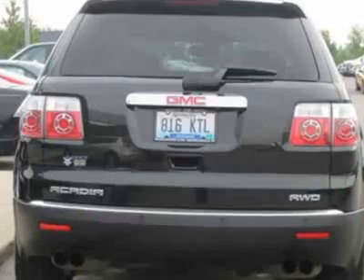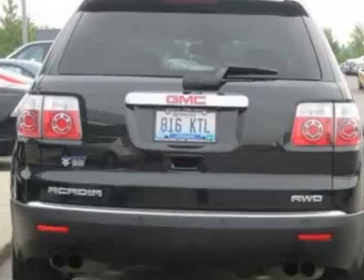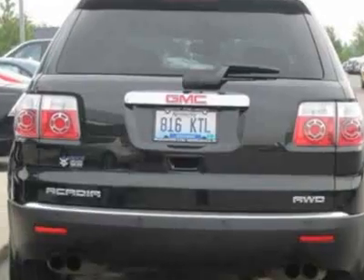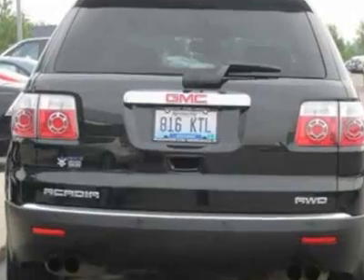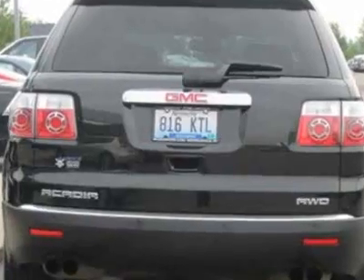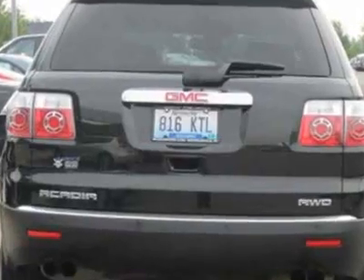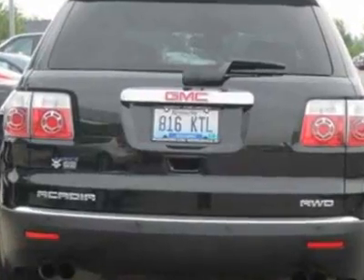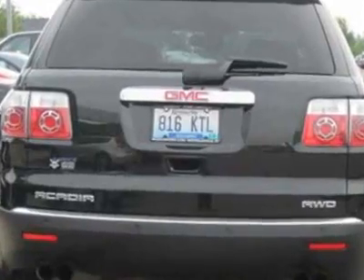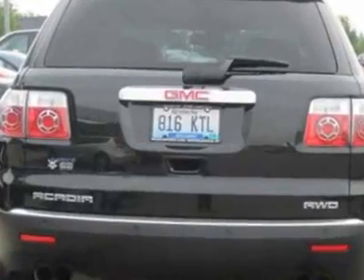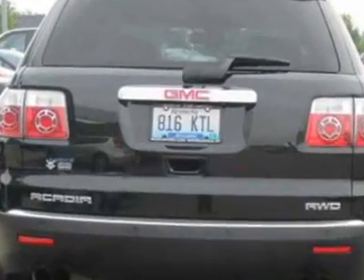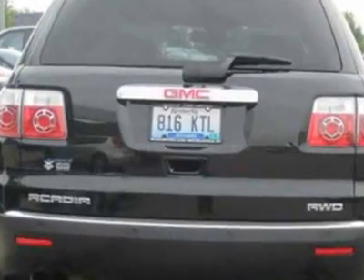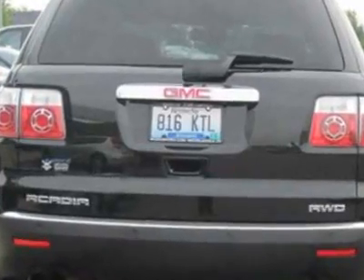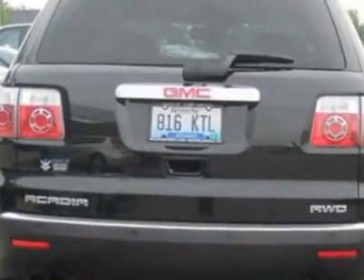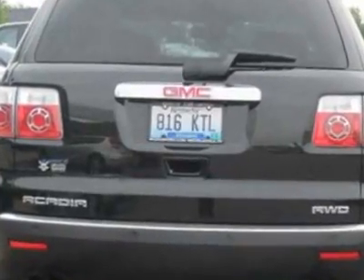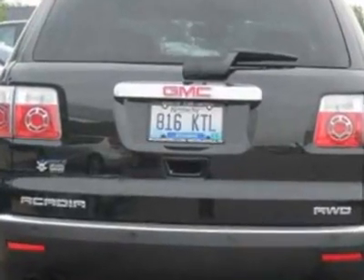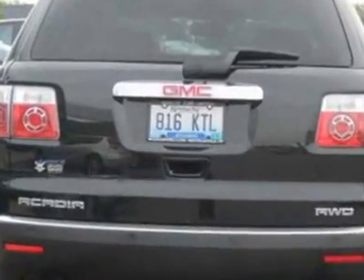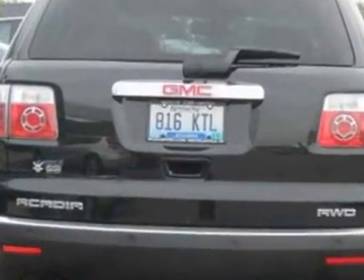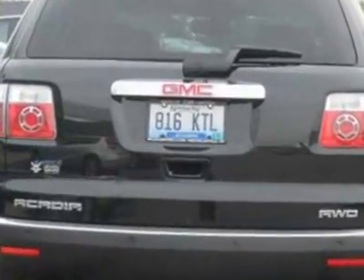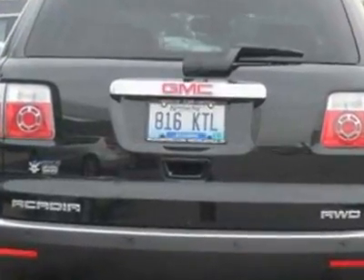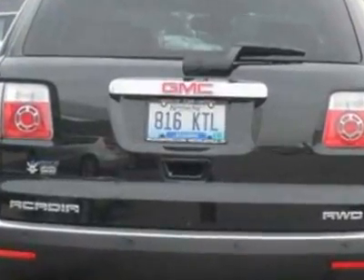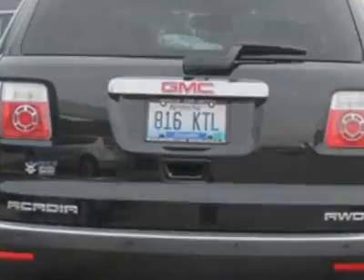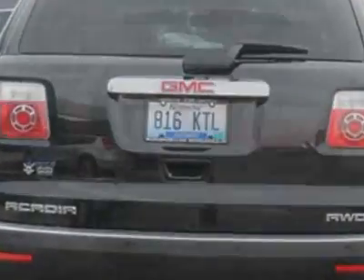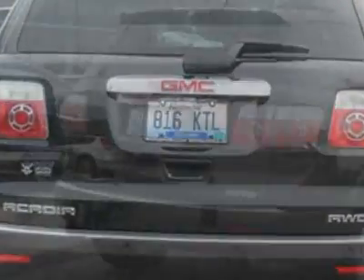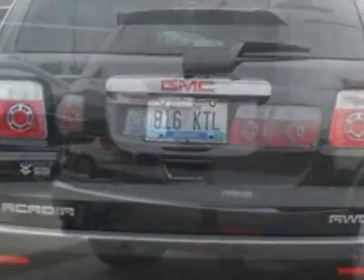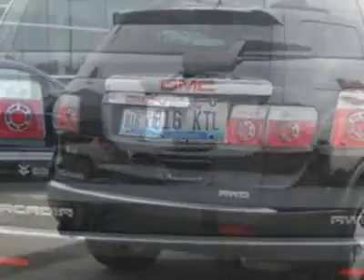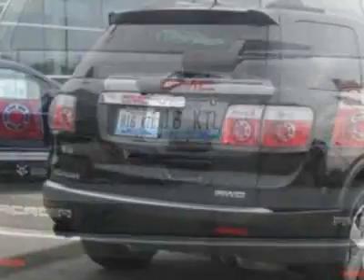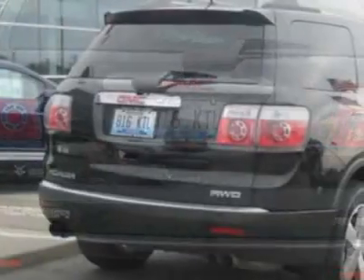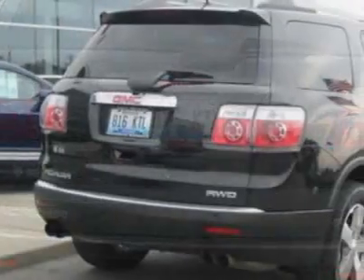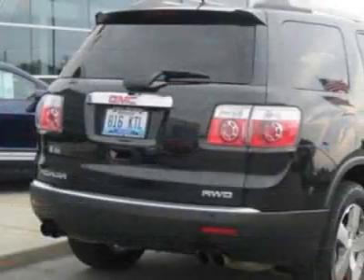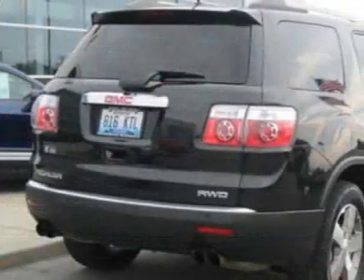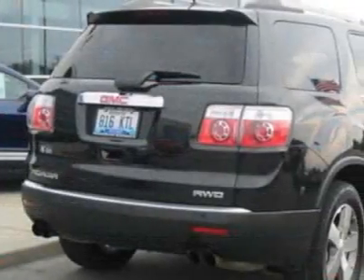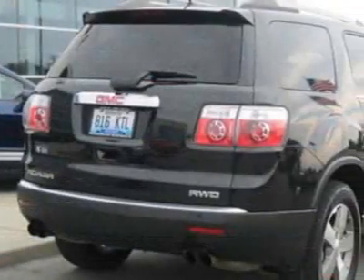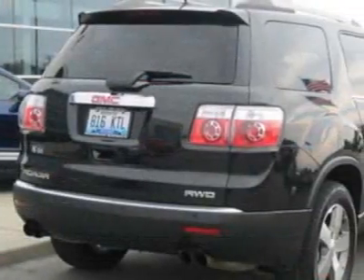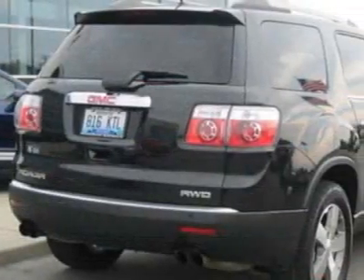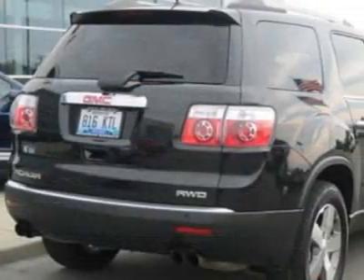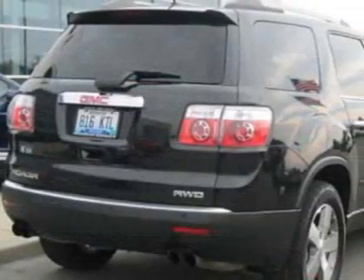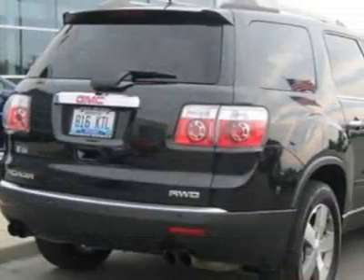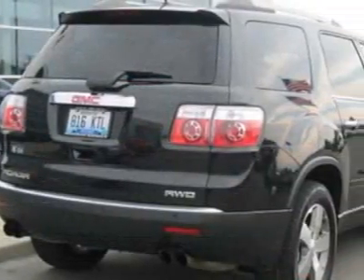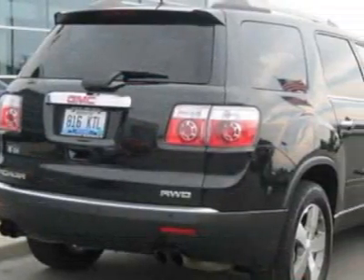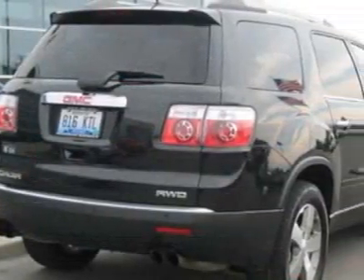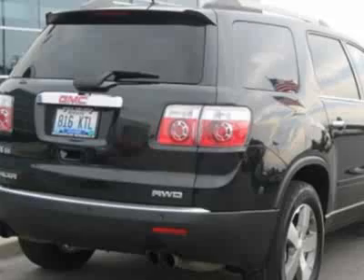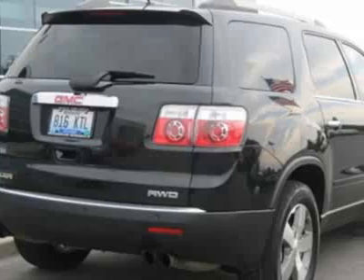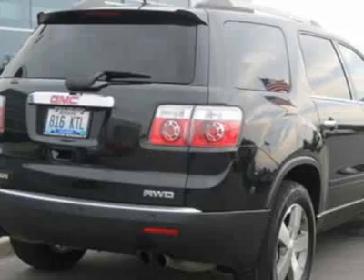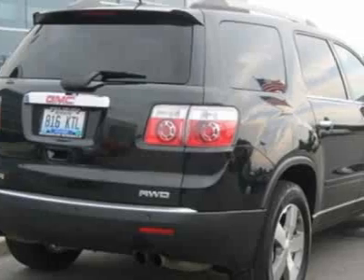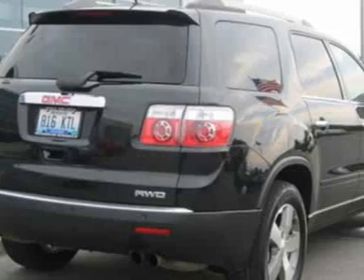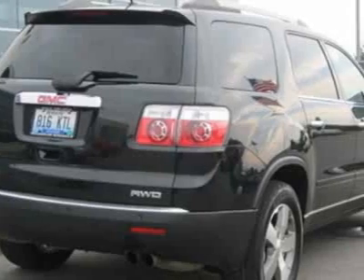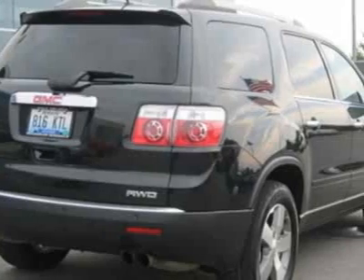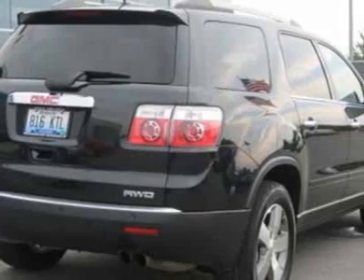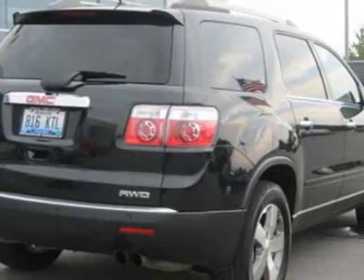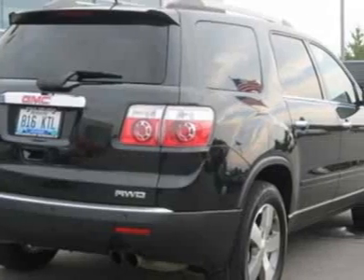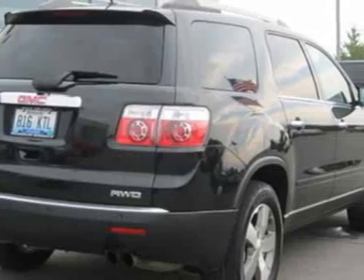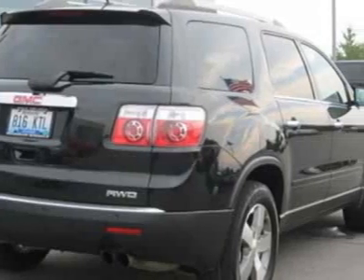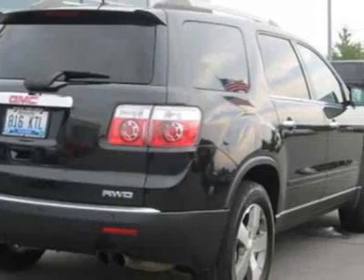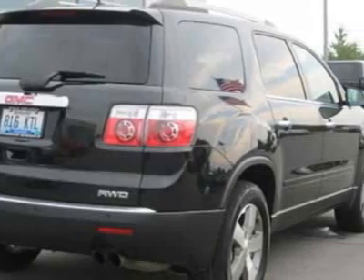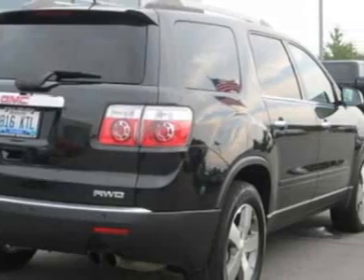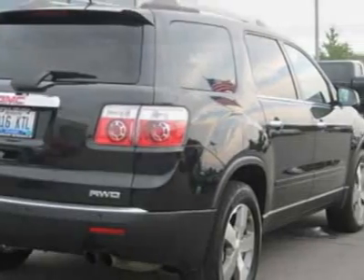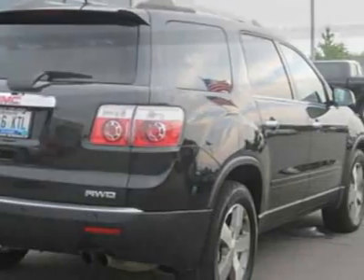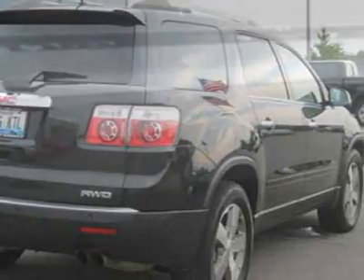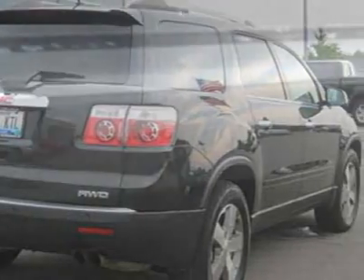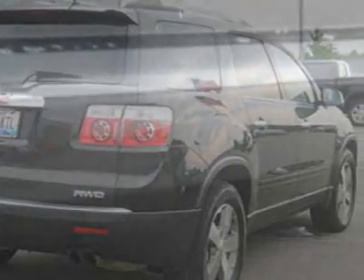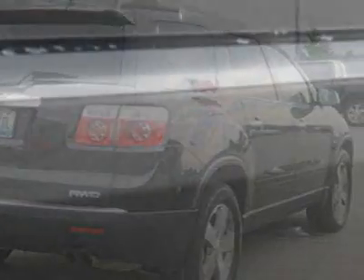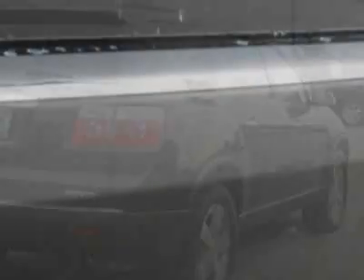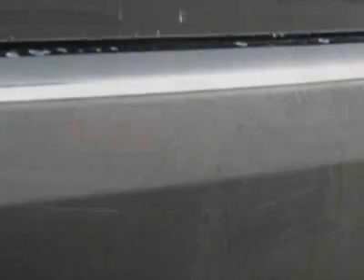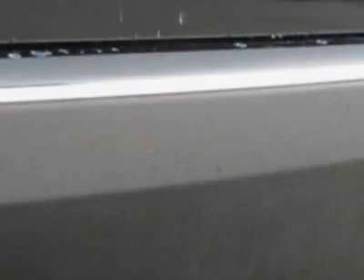Call 888-300-1565 or email our friendly sales staff today to schedule a test drive.